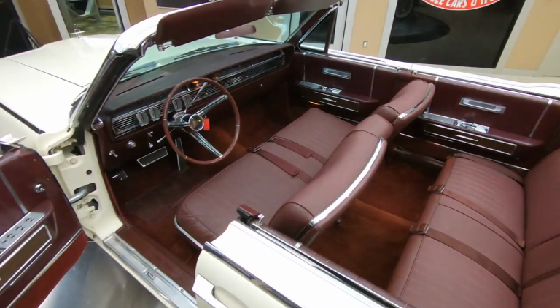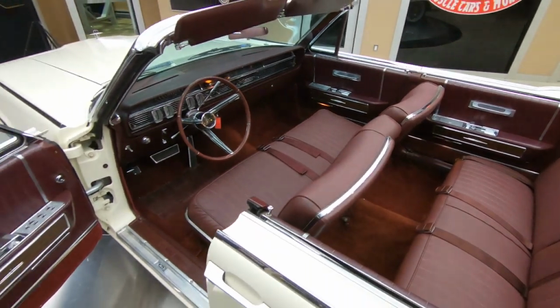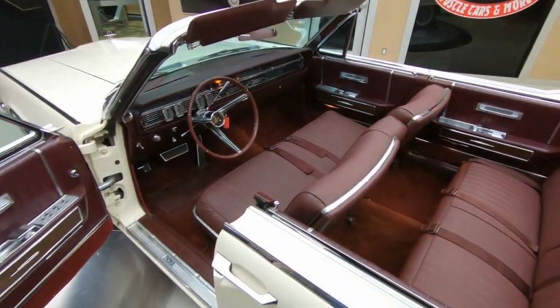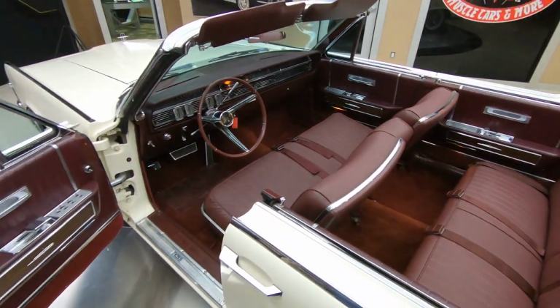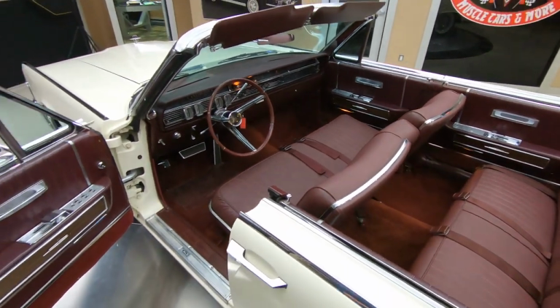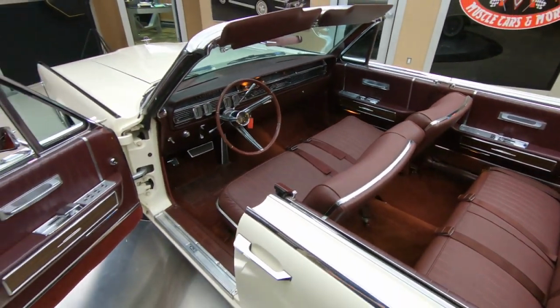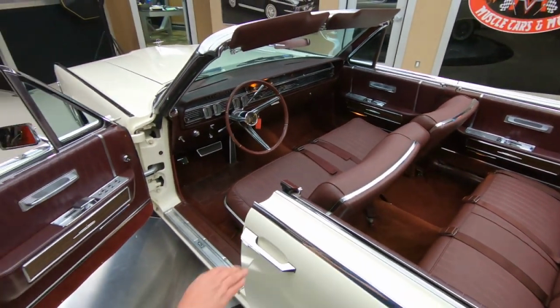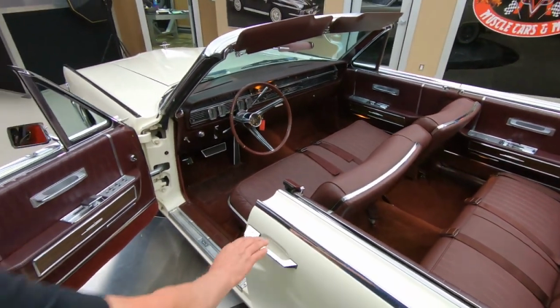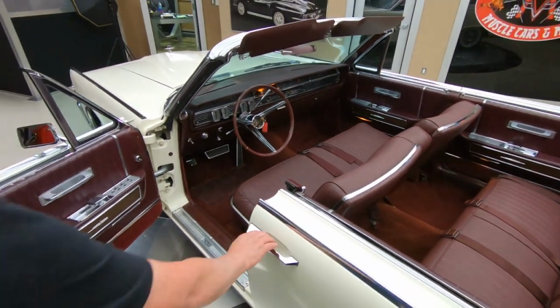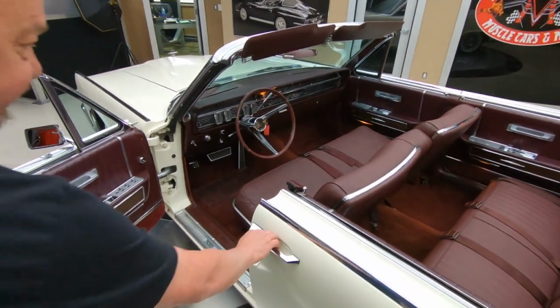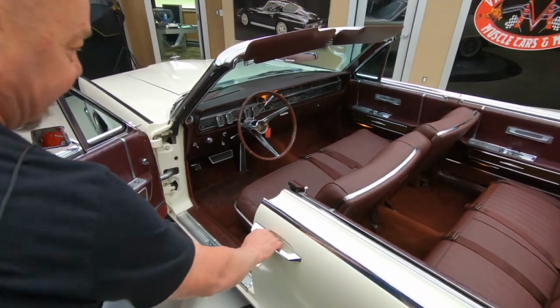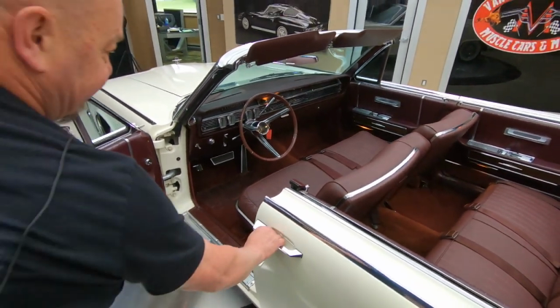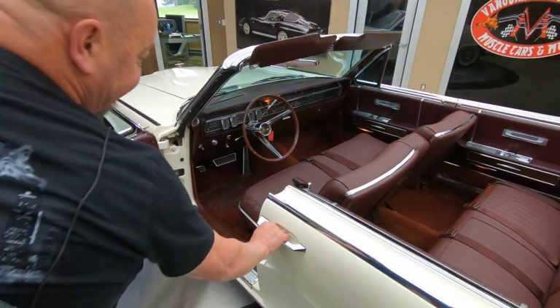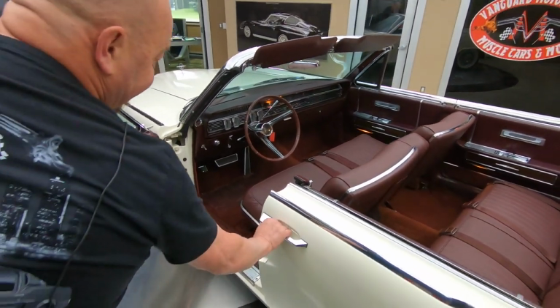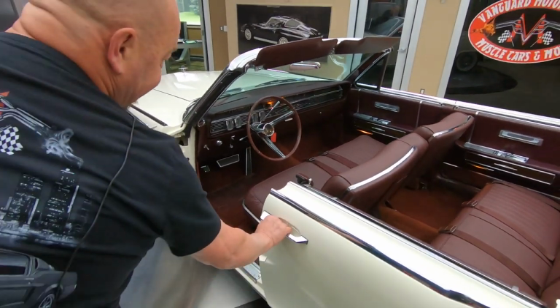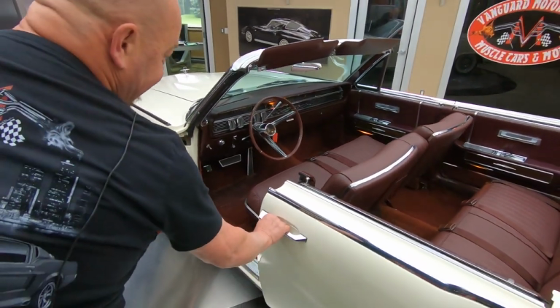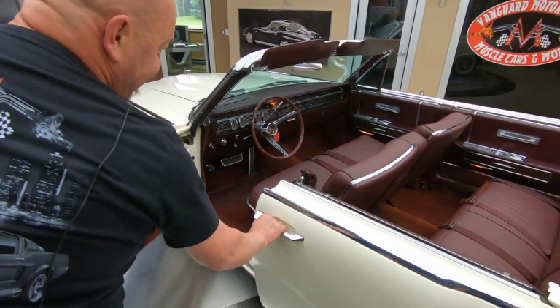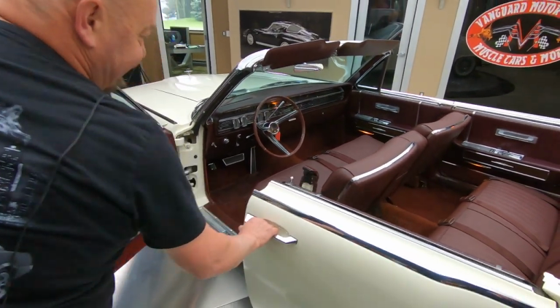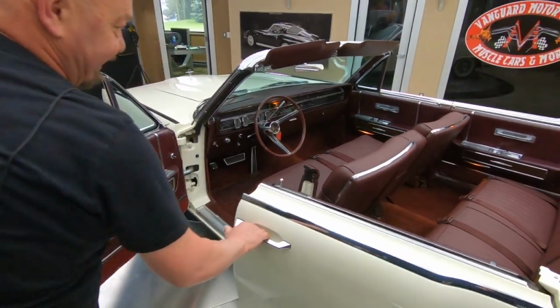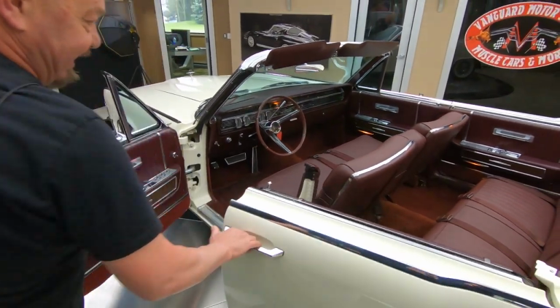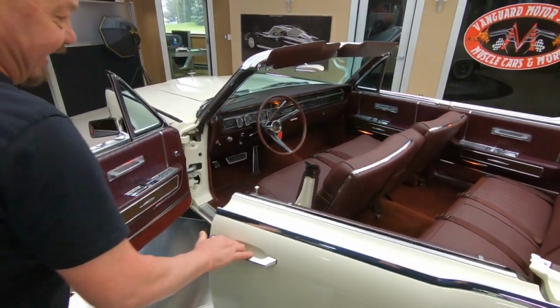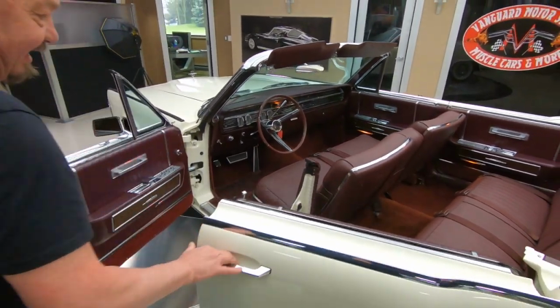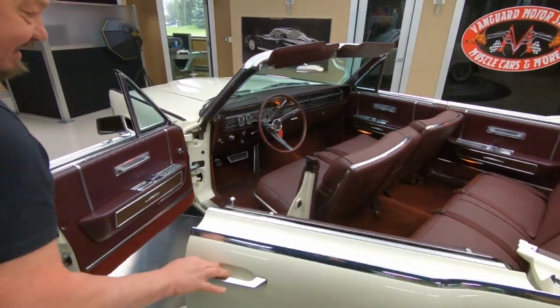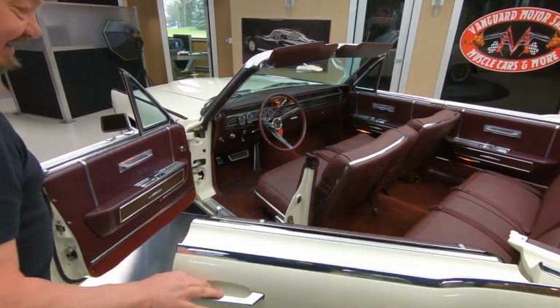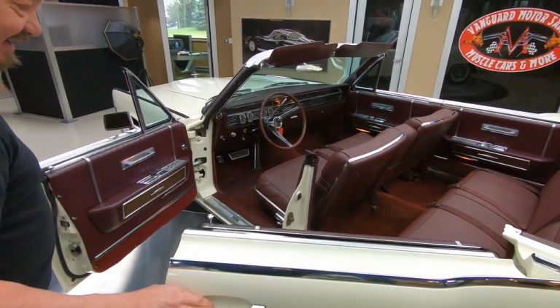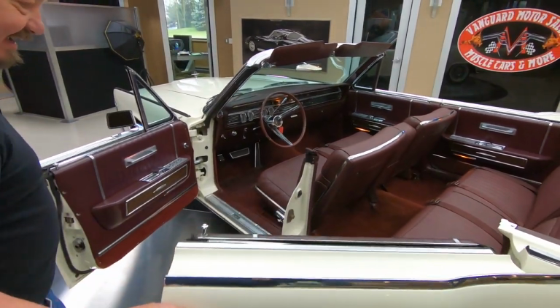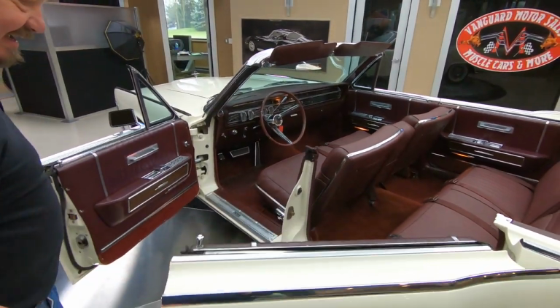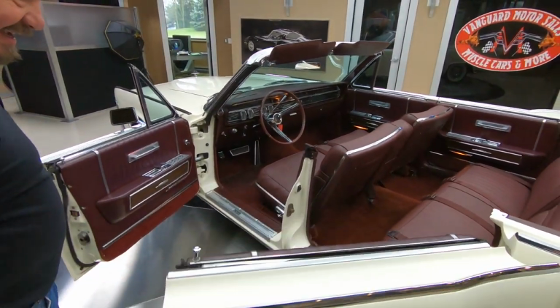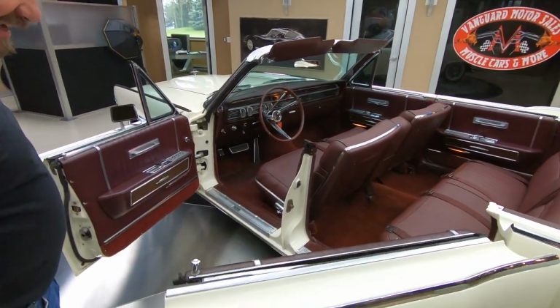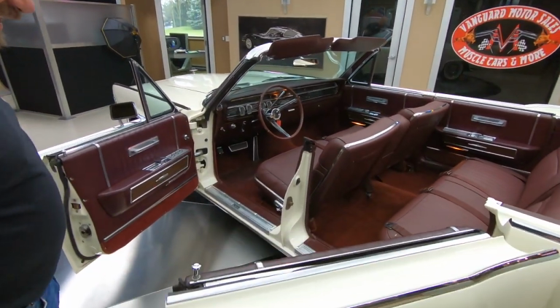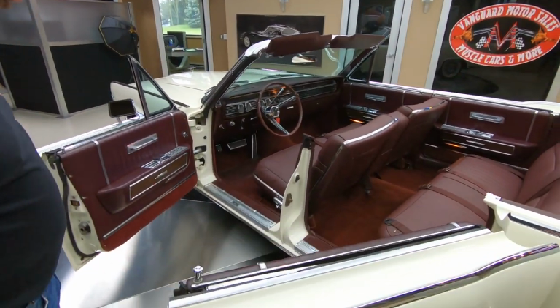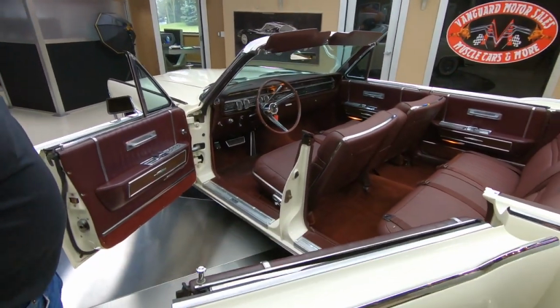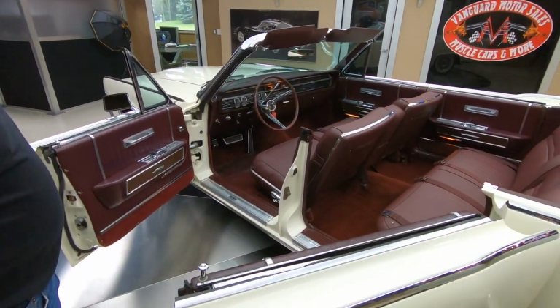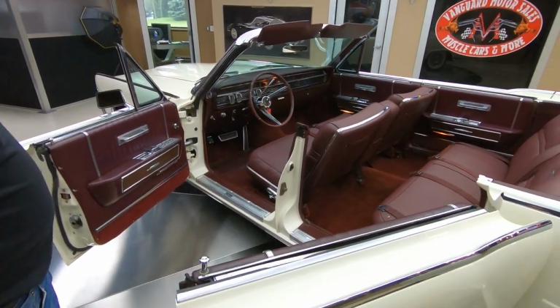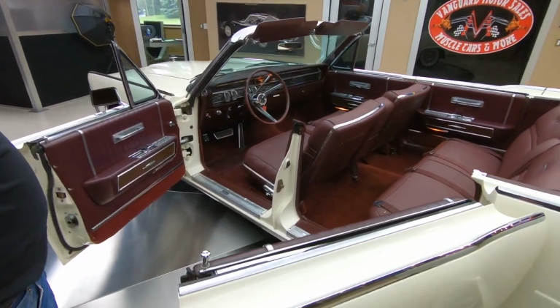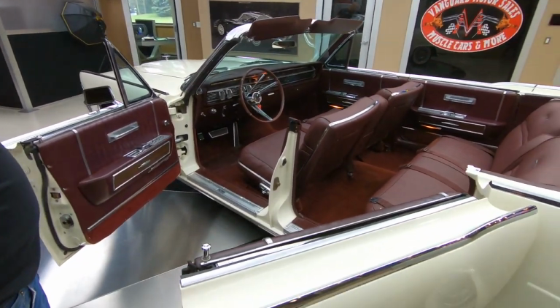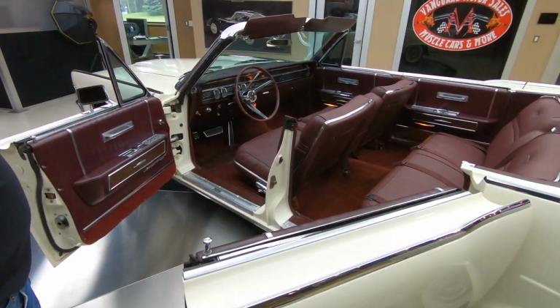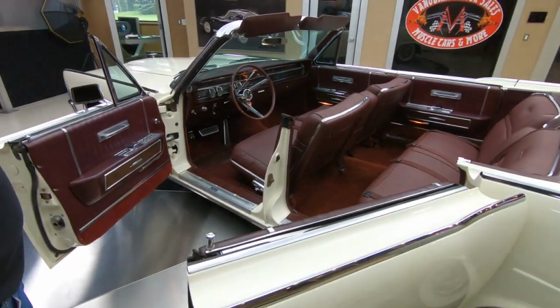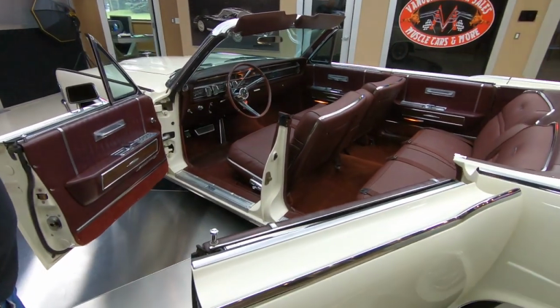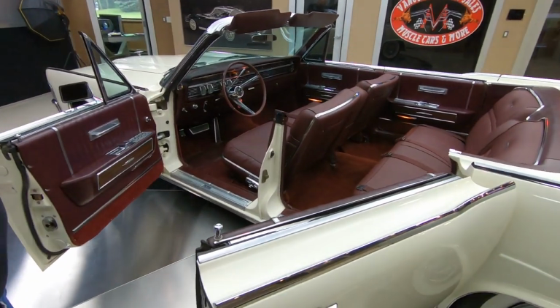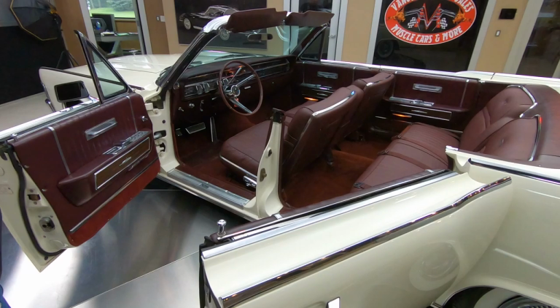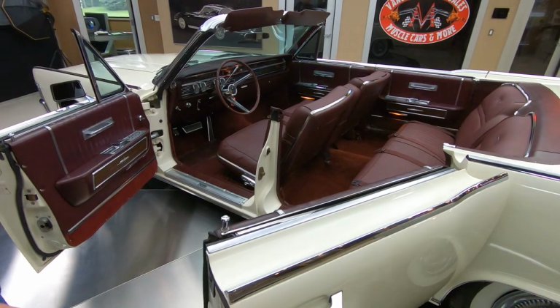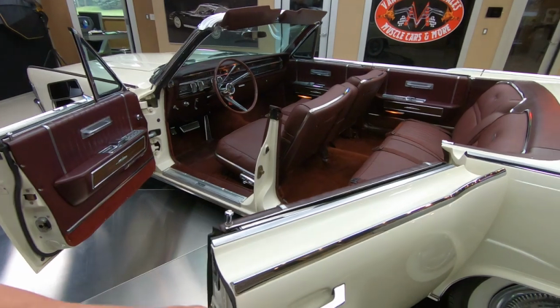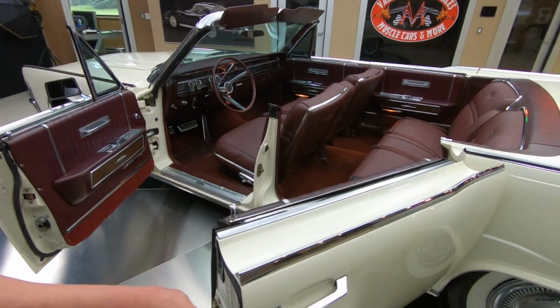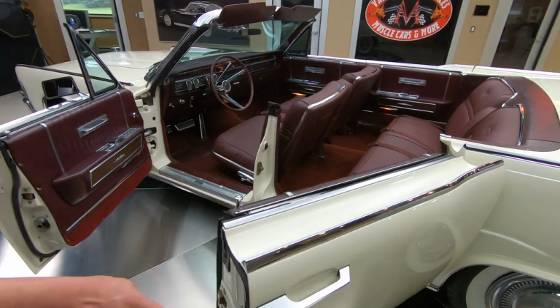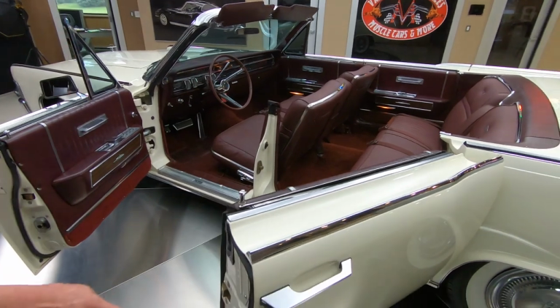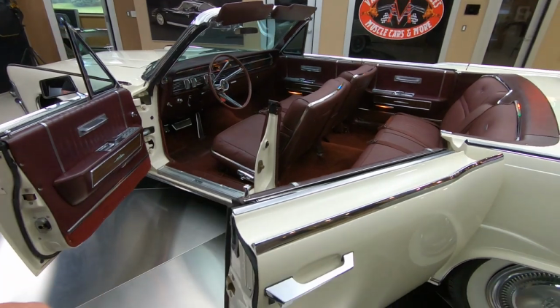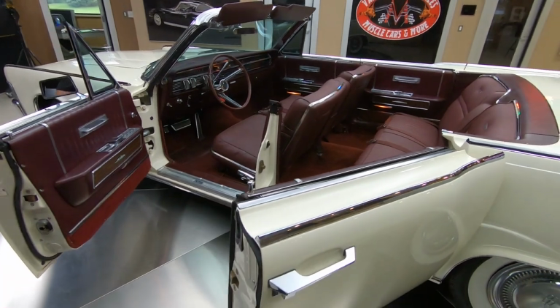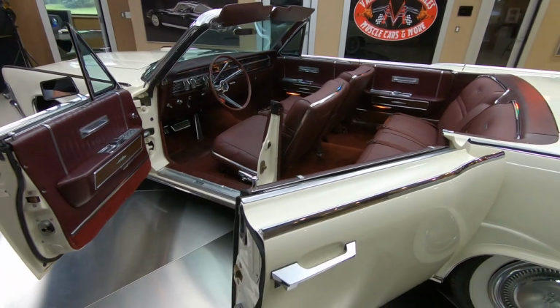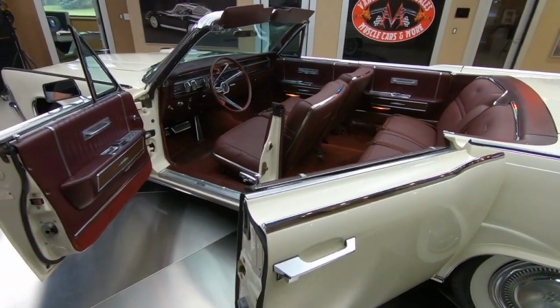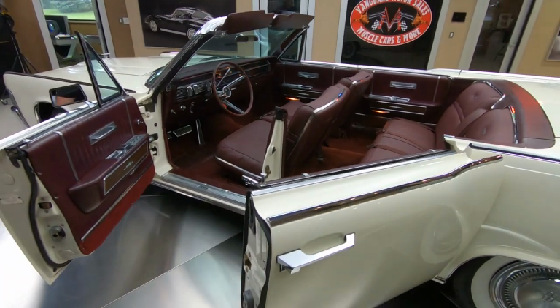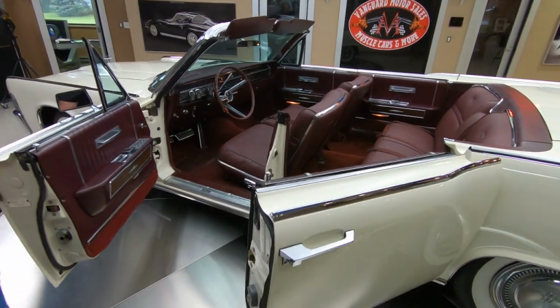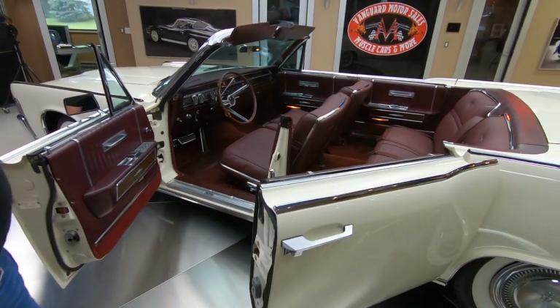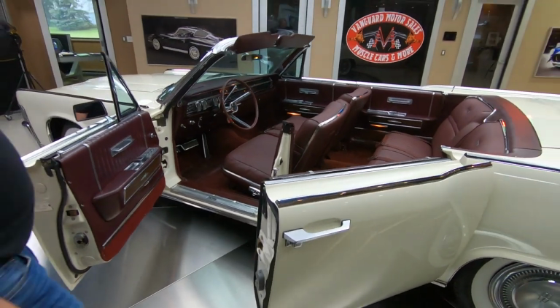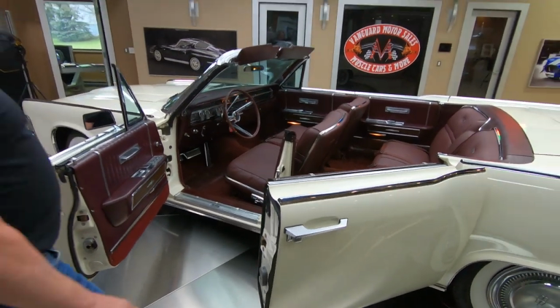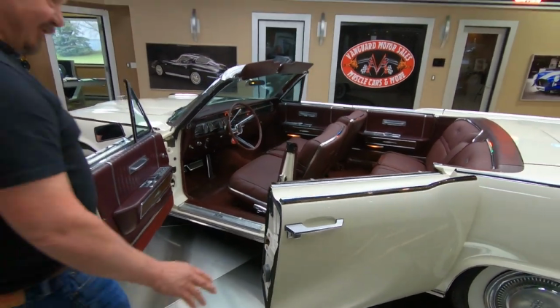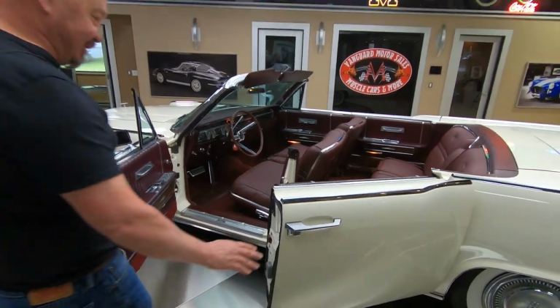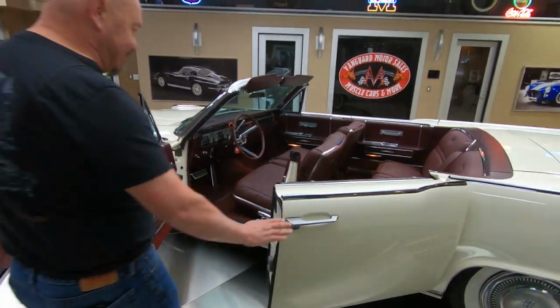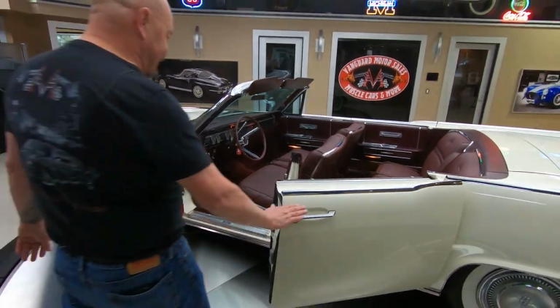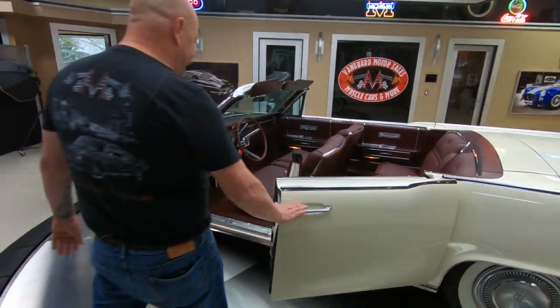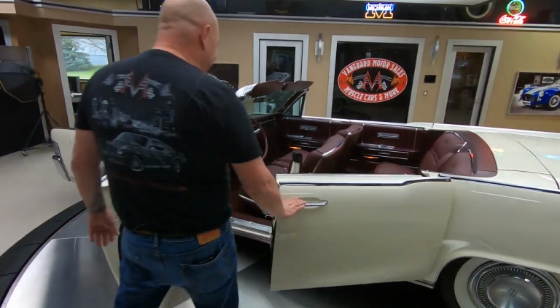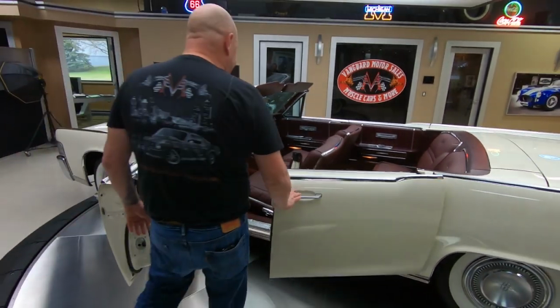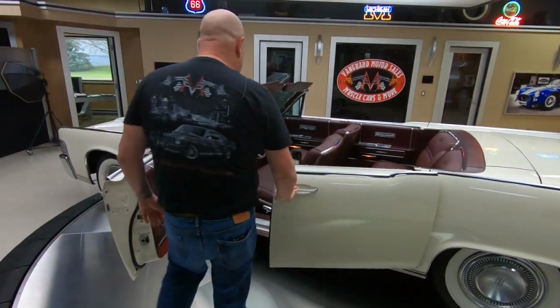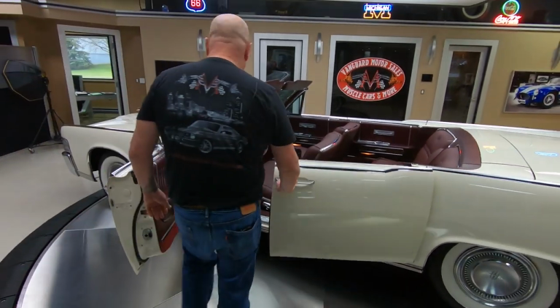Of course, we've got to open up this suicide door. Look at that. Isn't that sweet? Get on in there — she's a beauty.